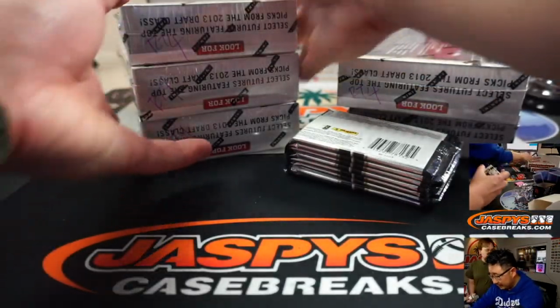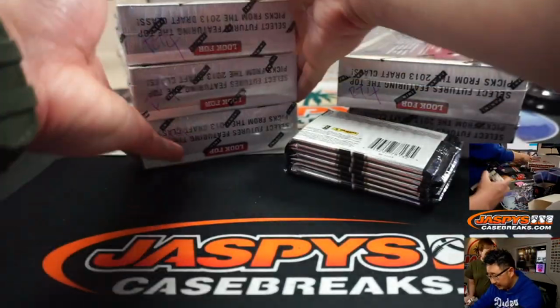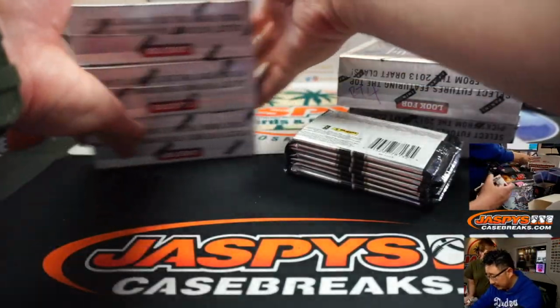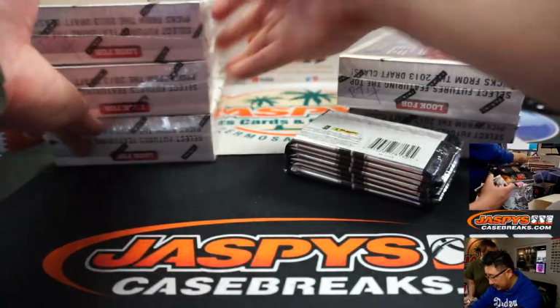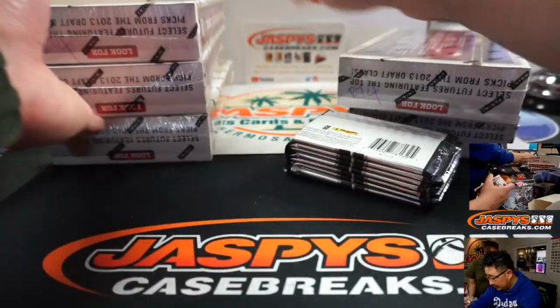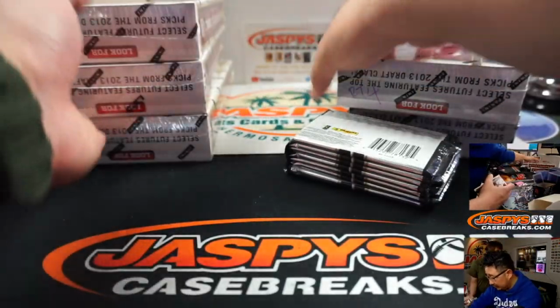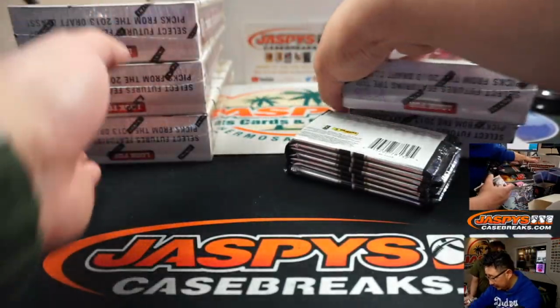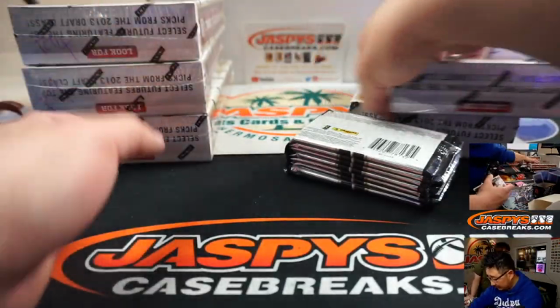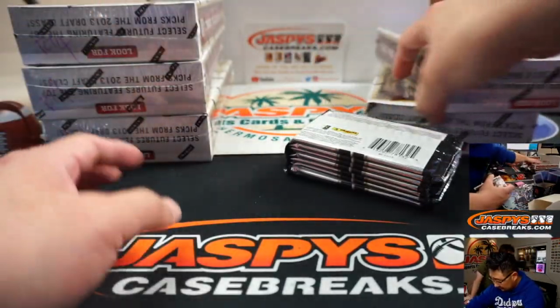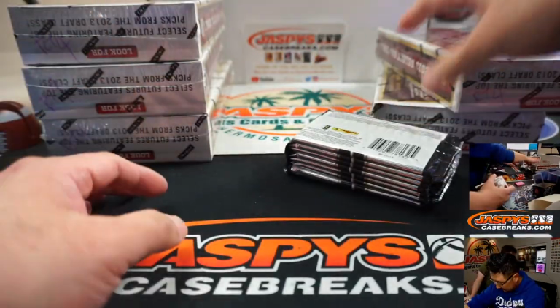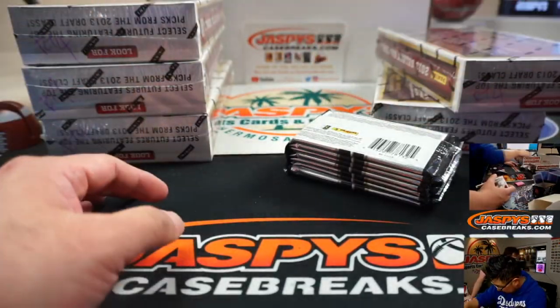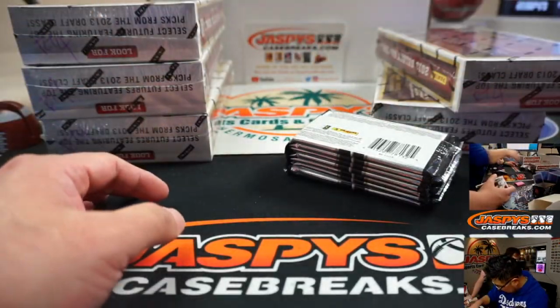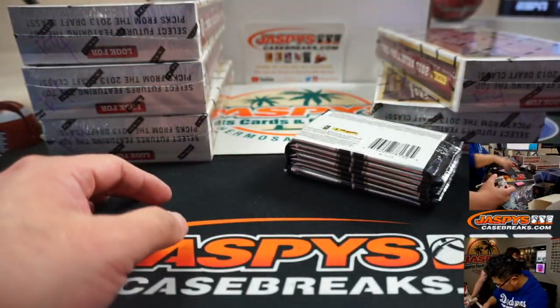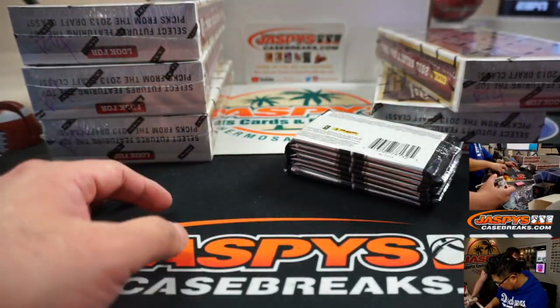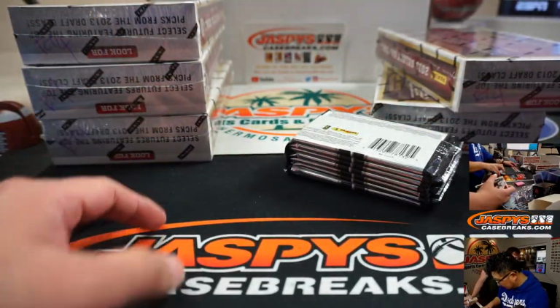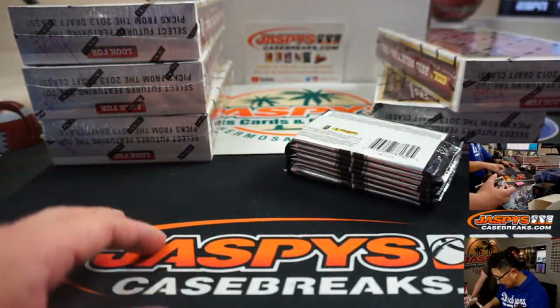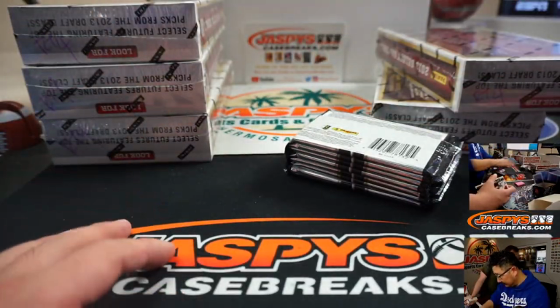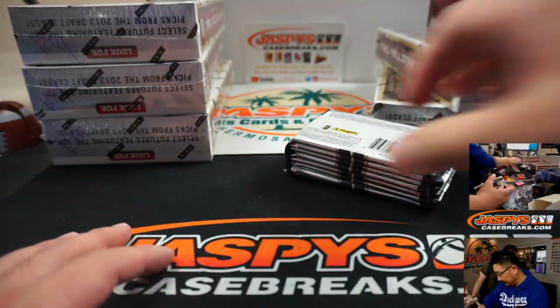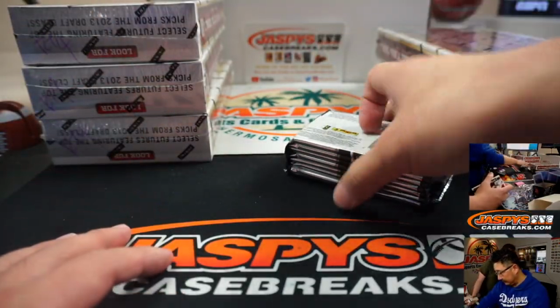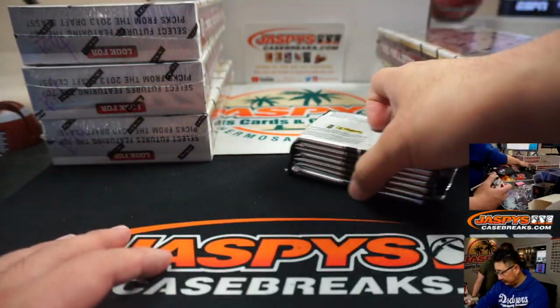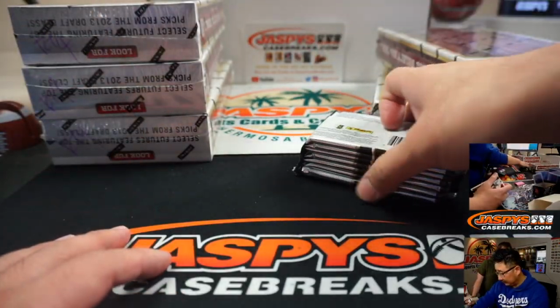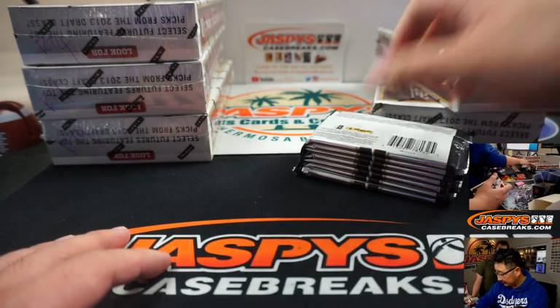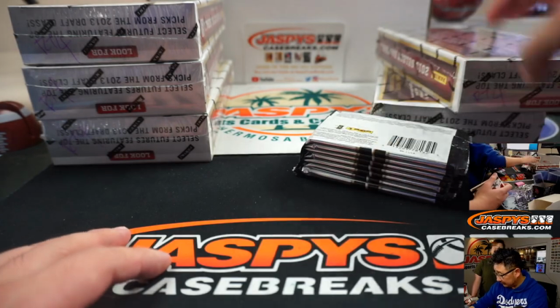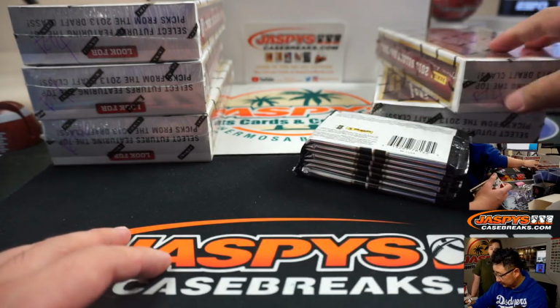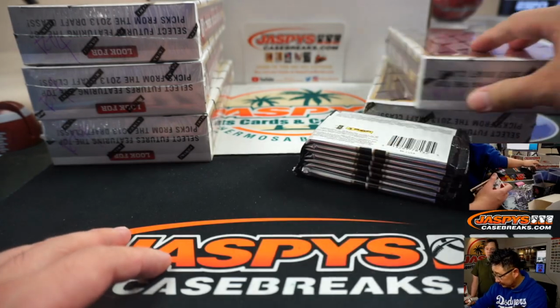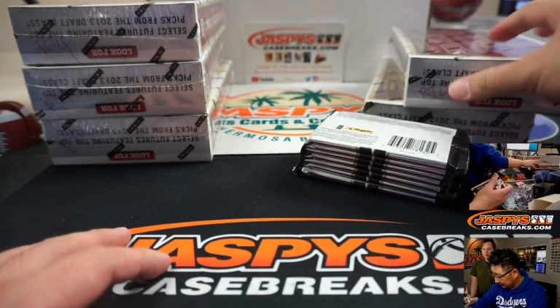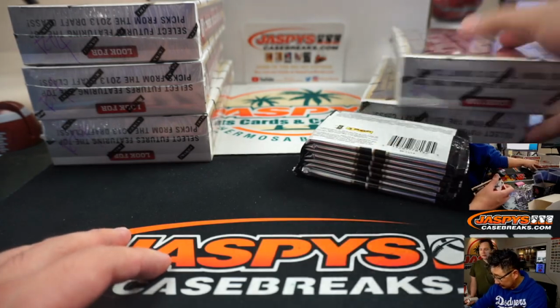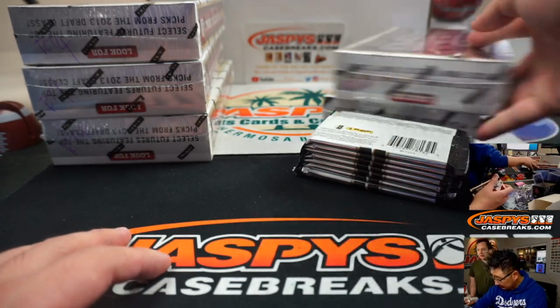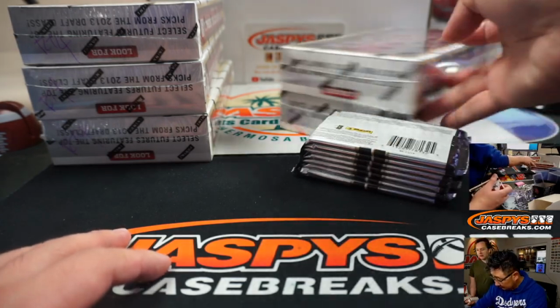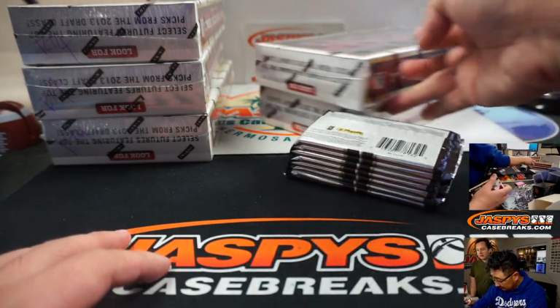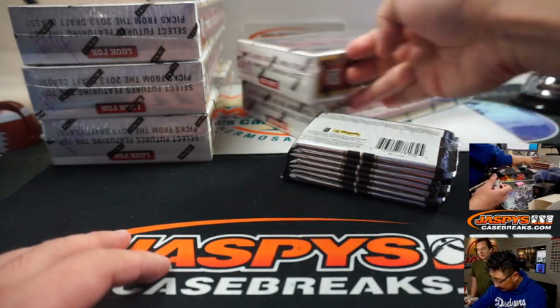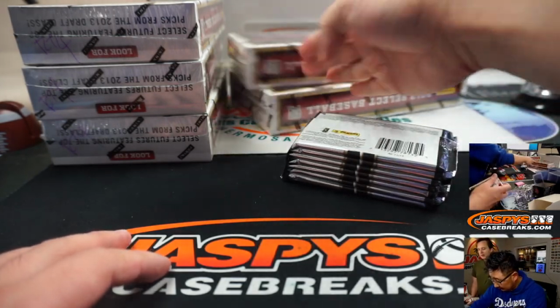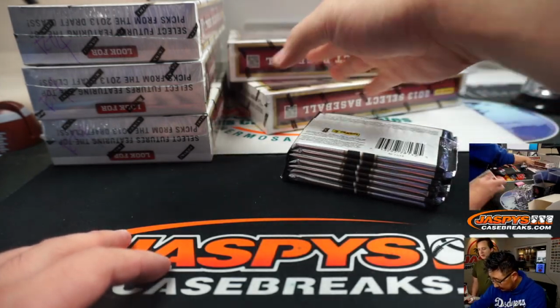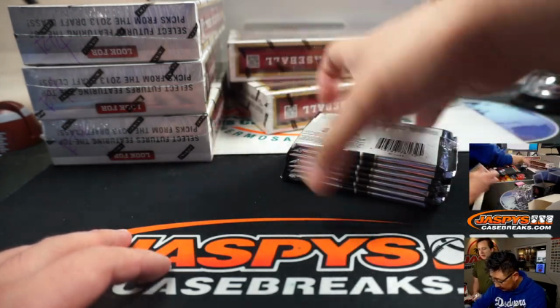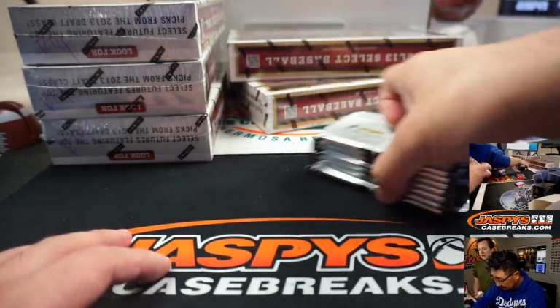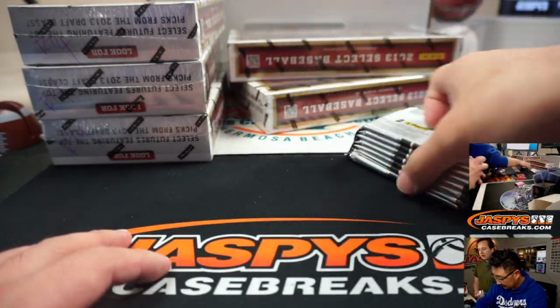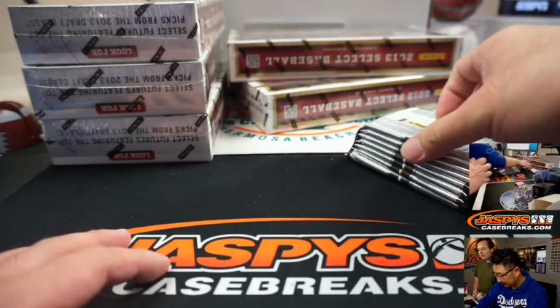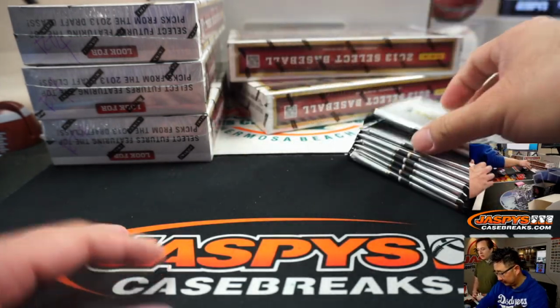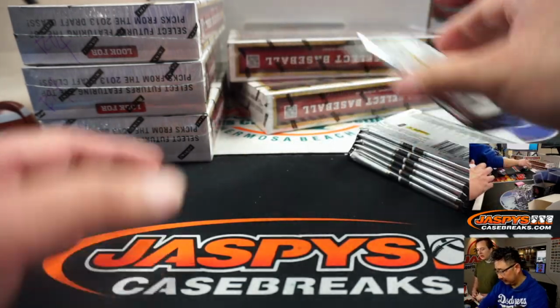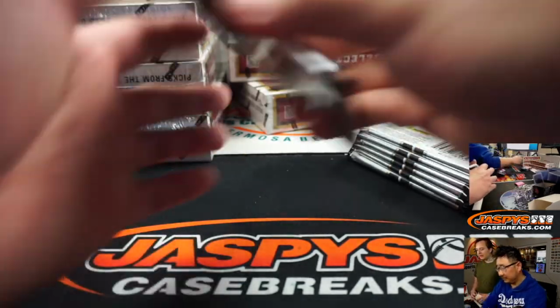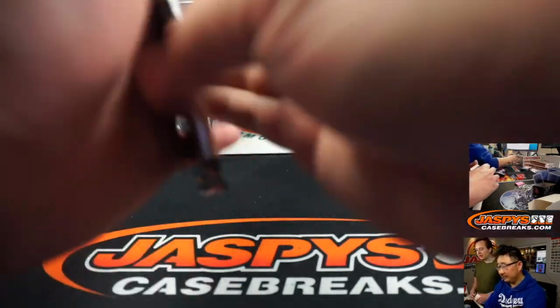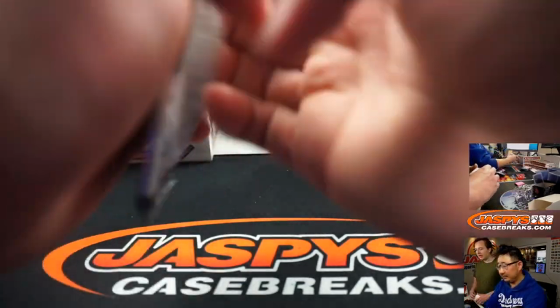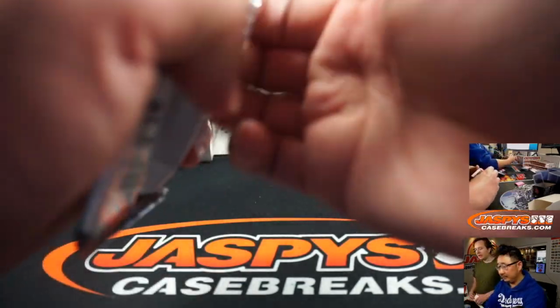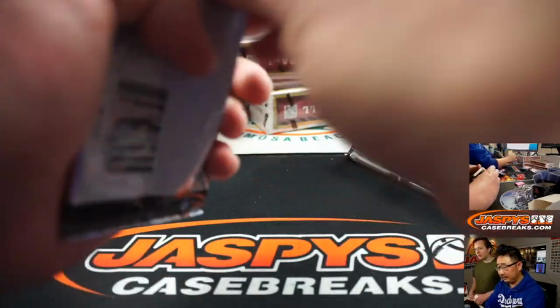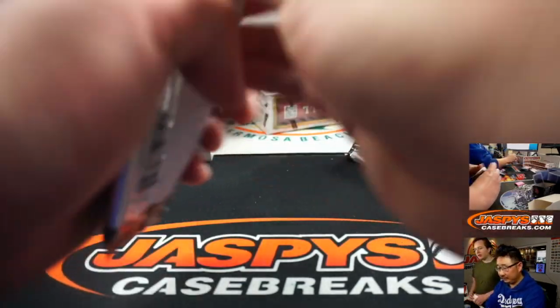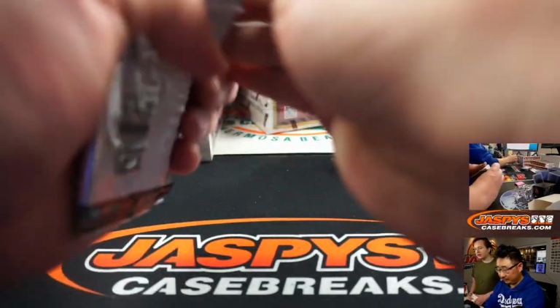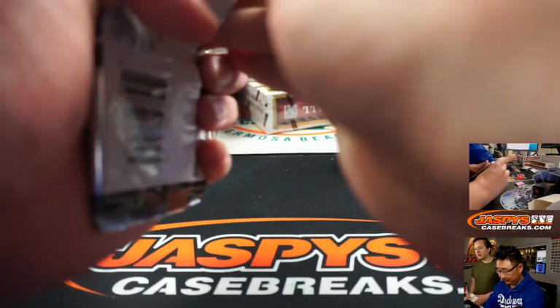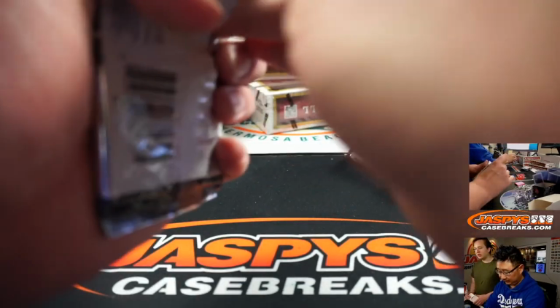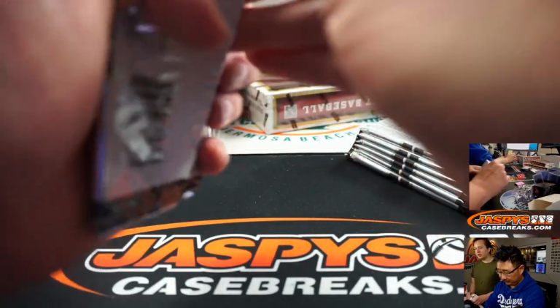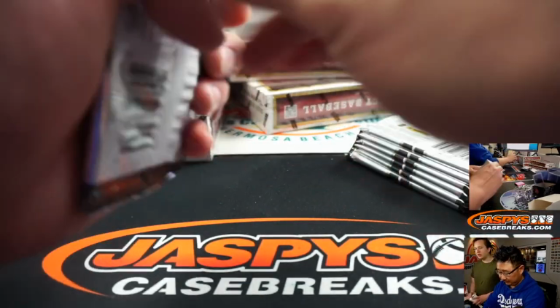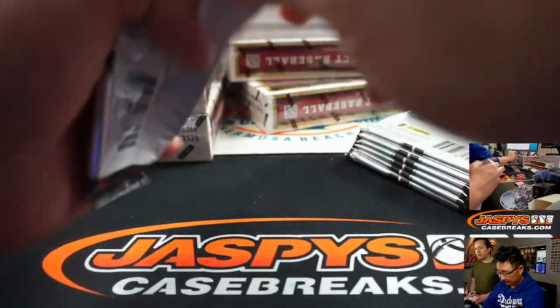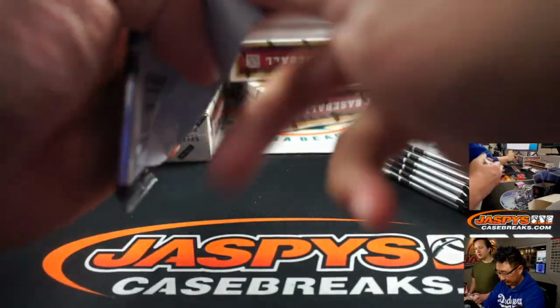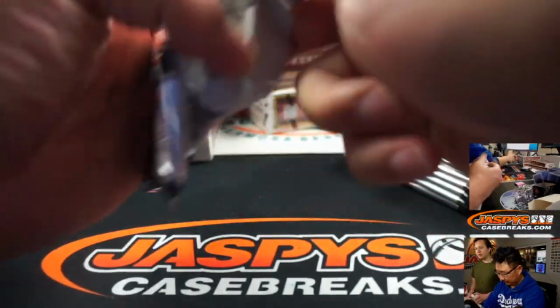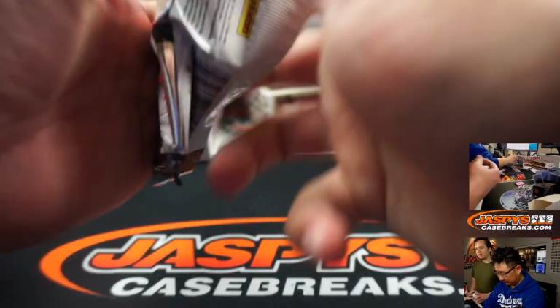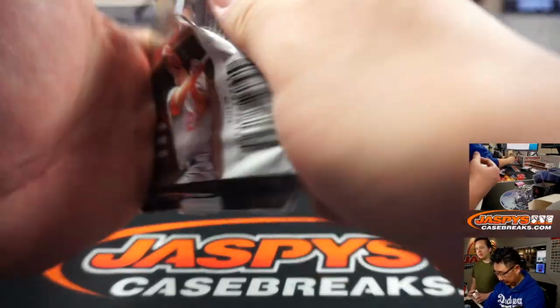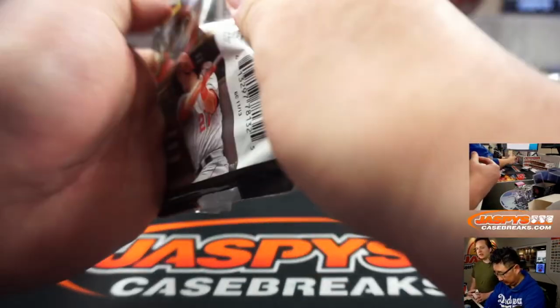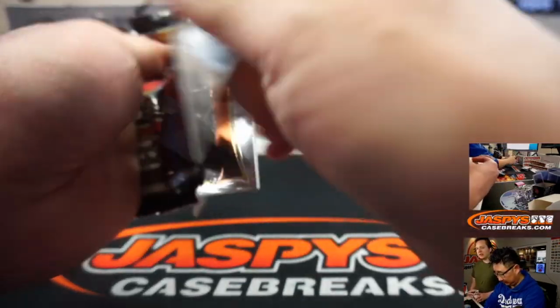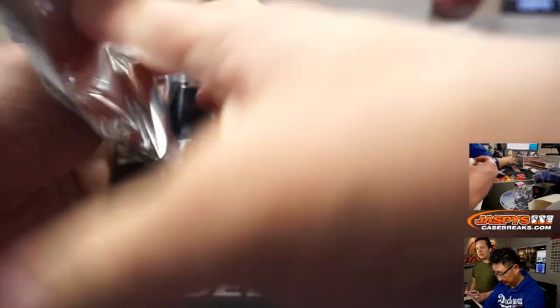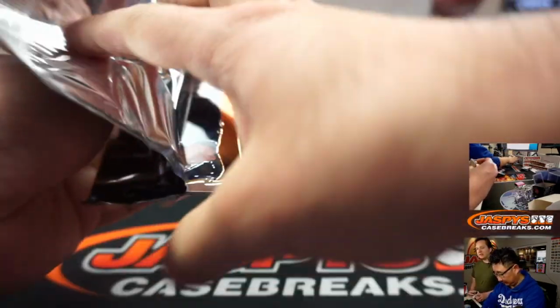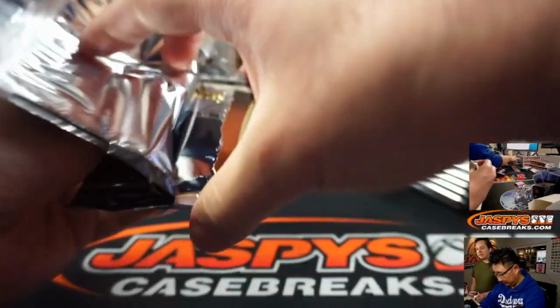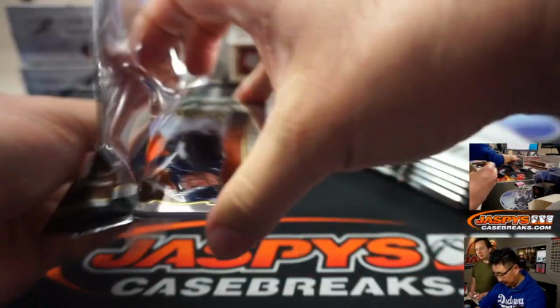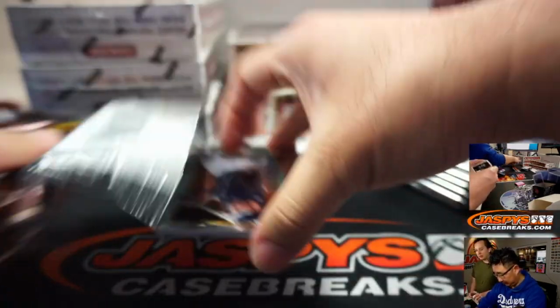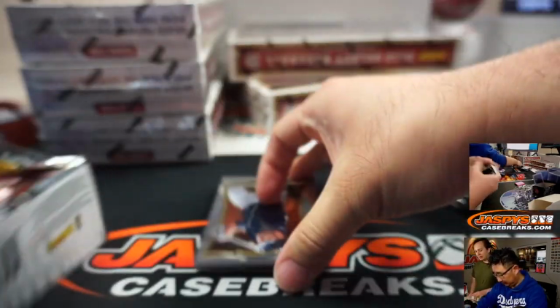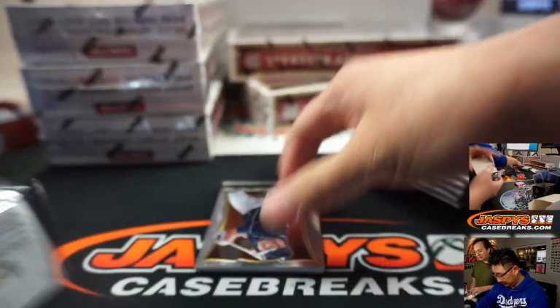DoorDash, Postmates — any restaurant you can think of, pretty much?